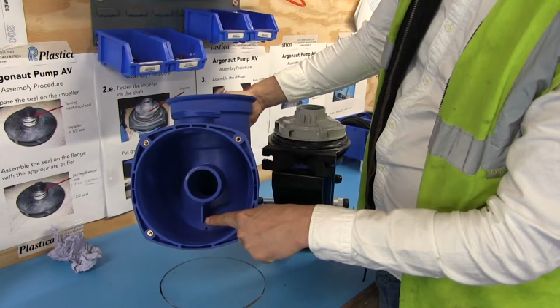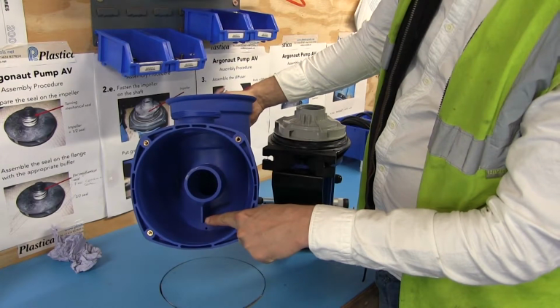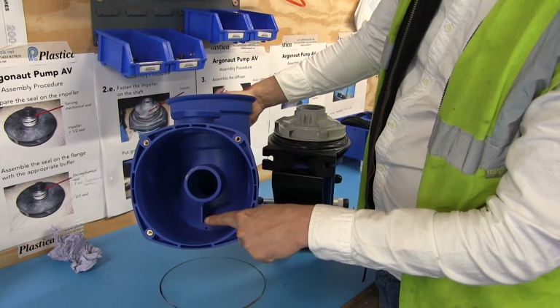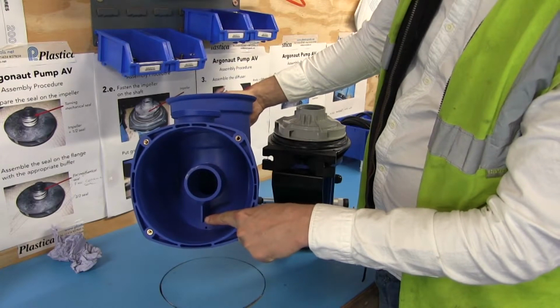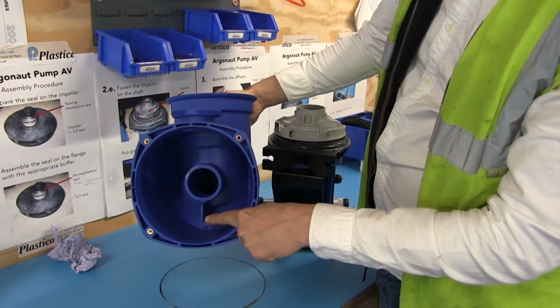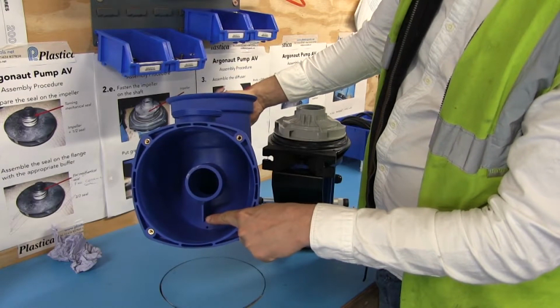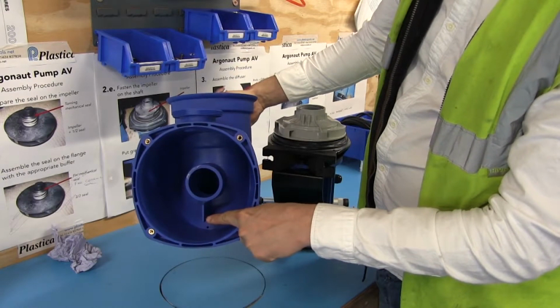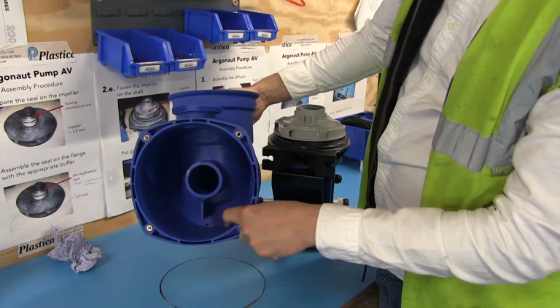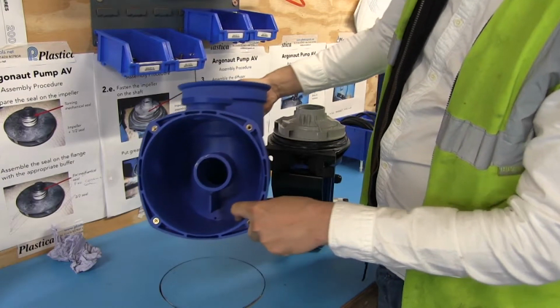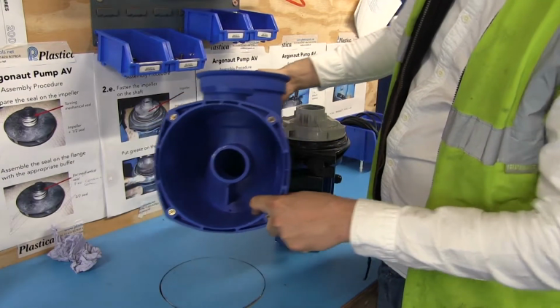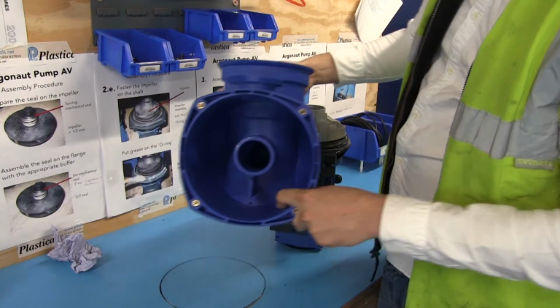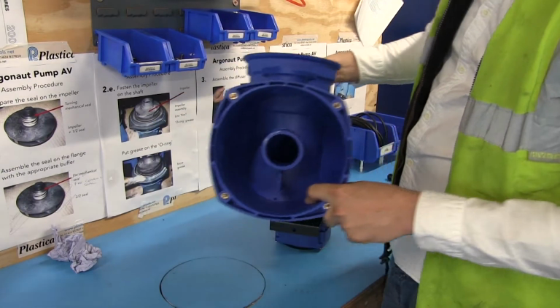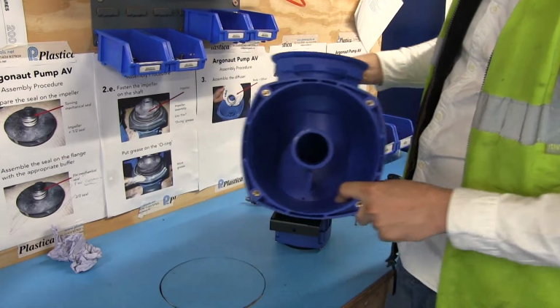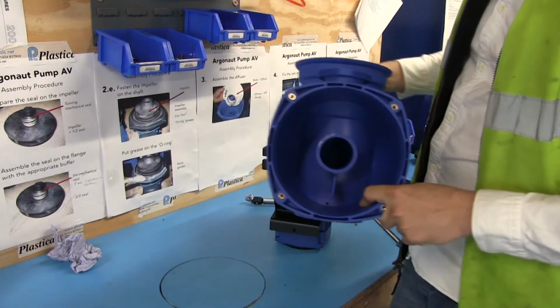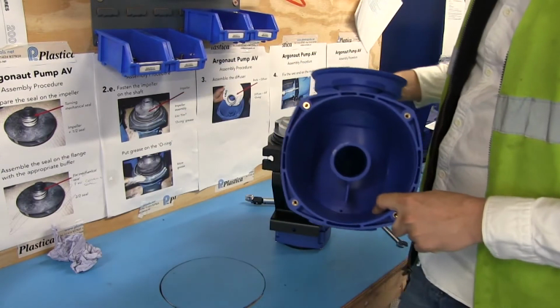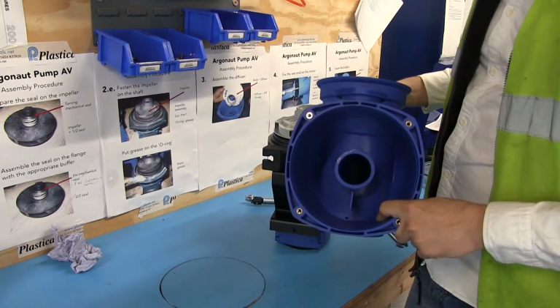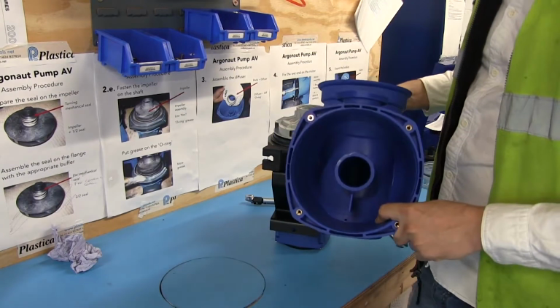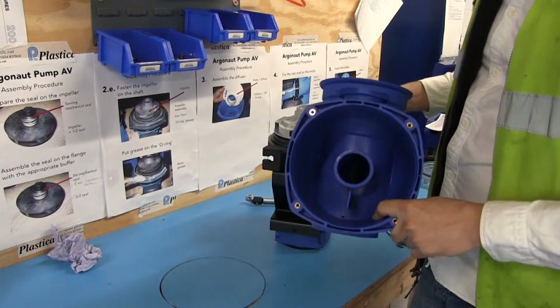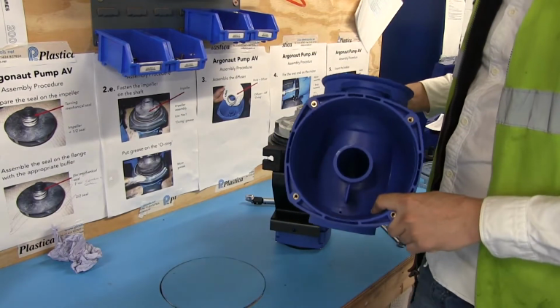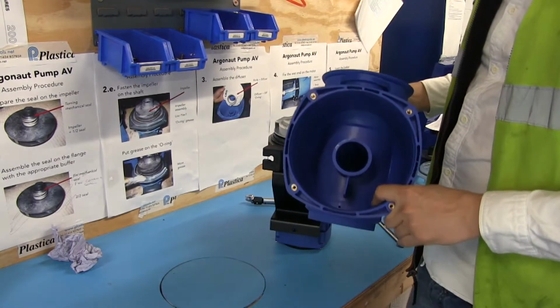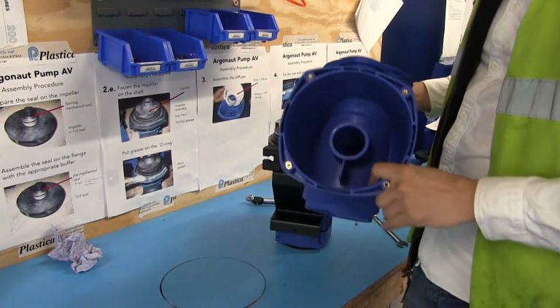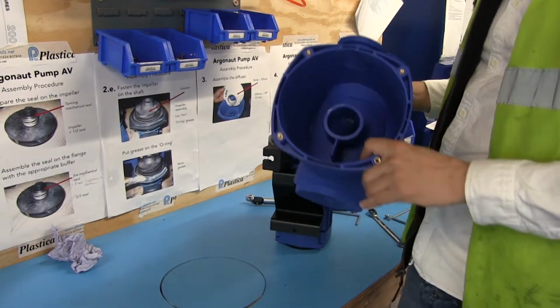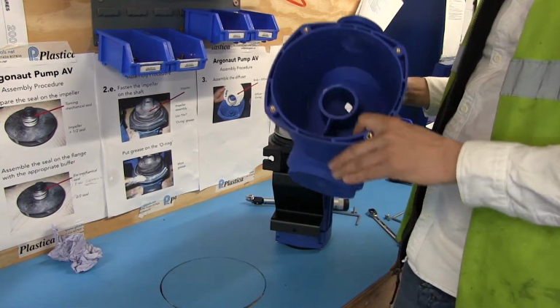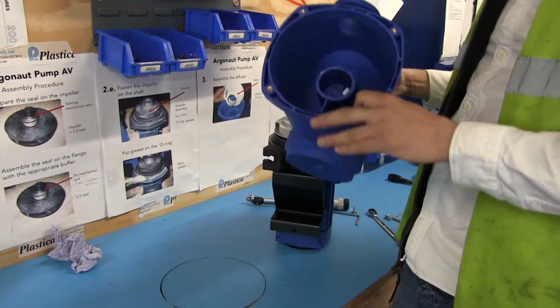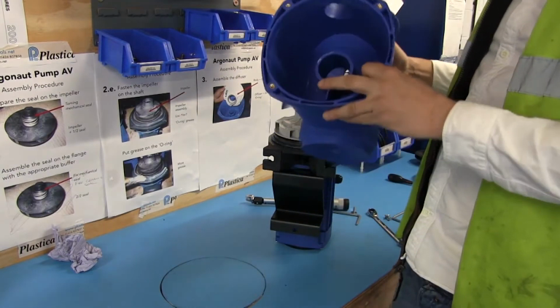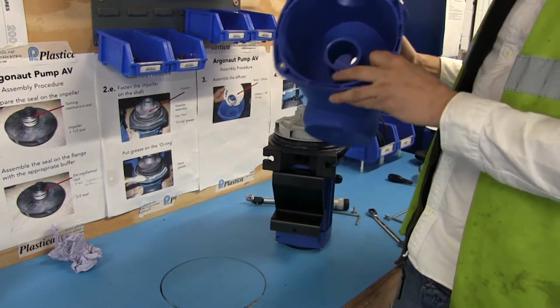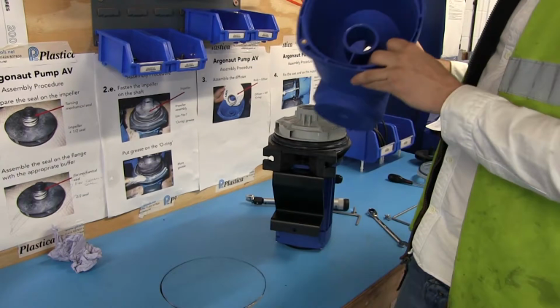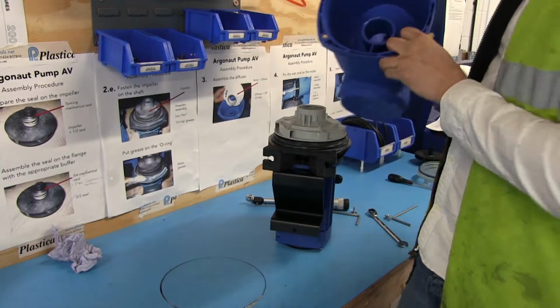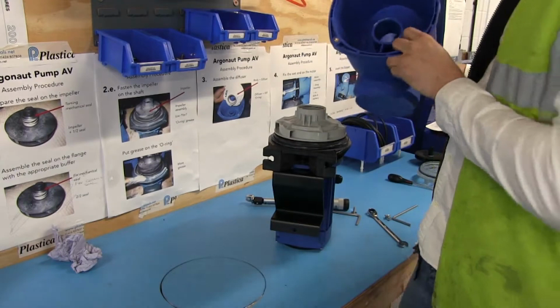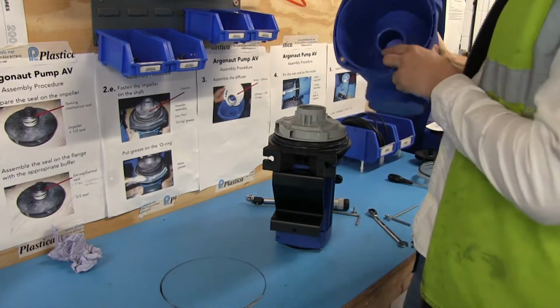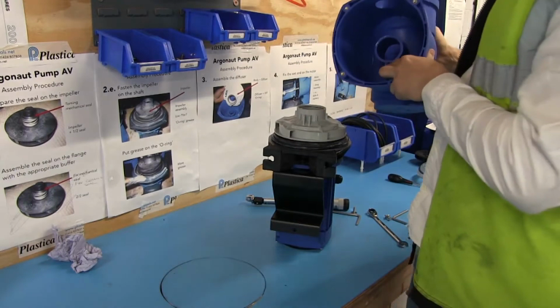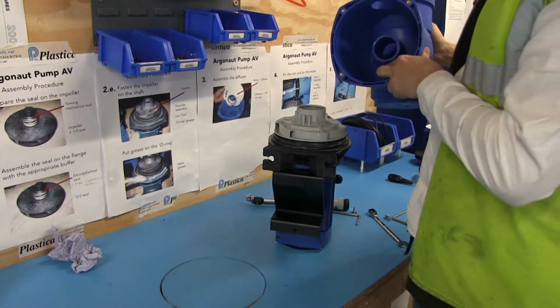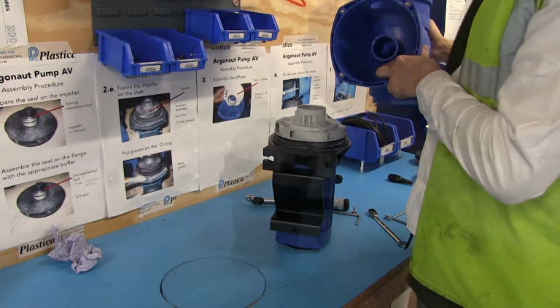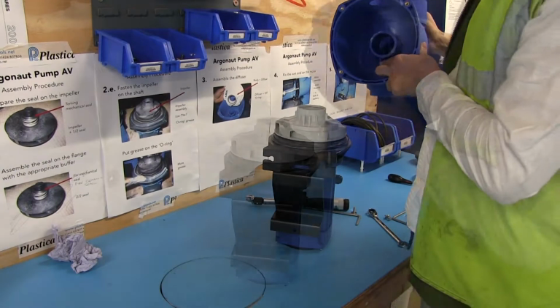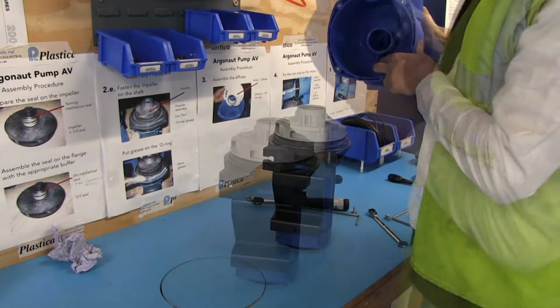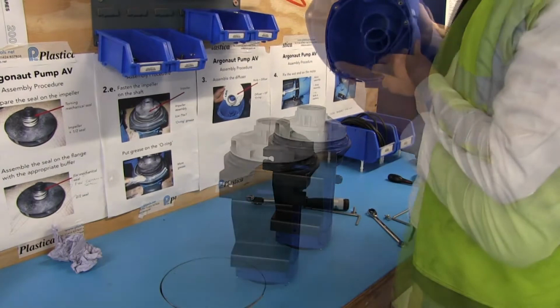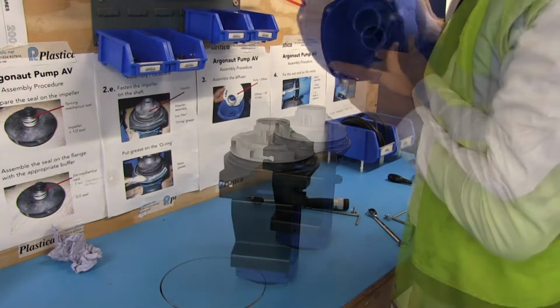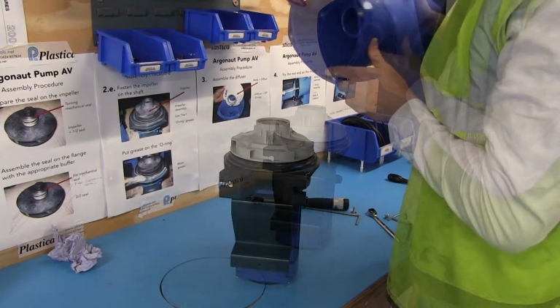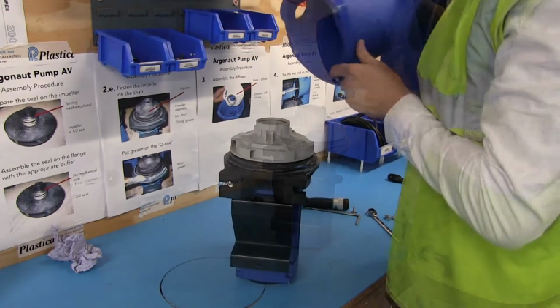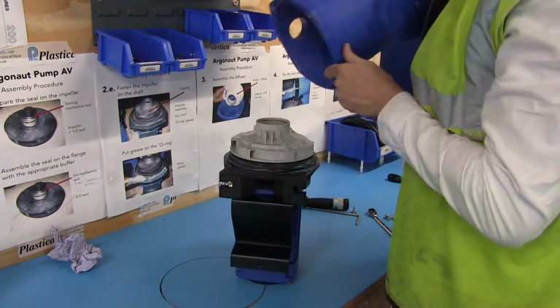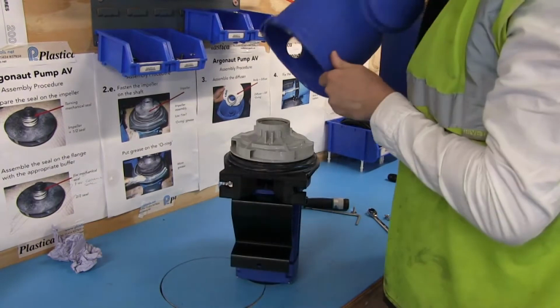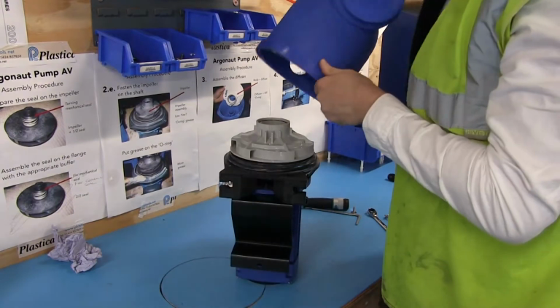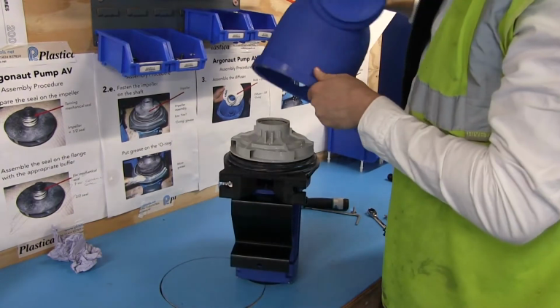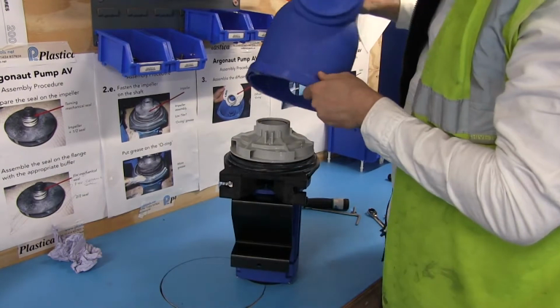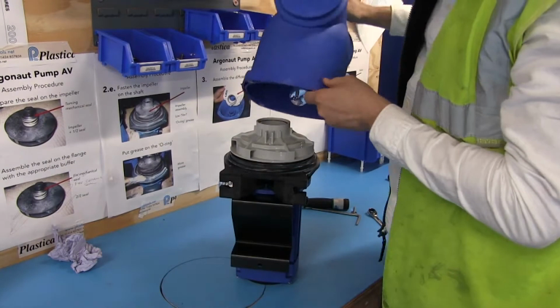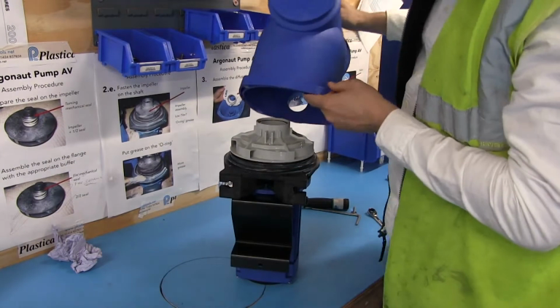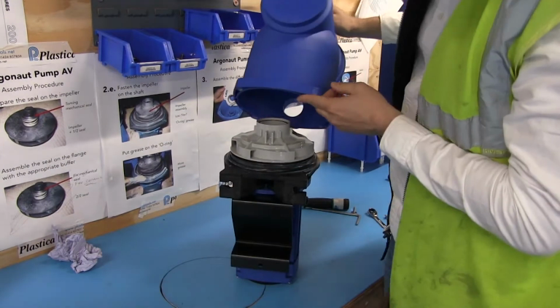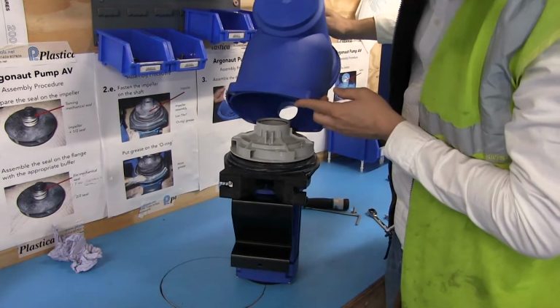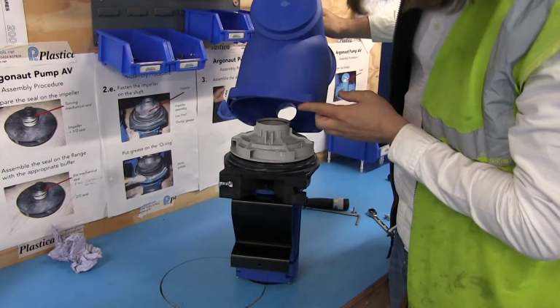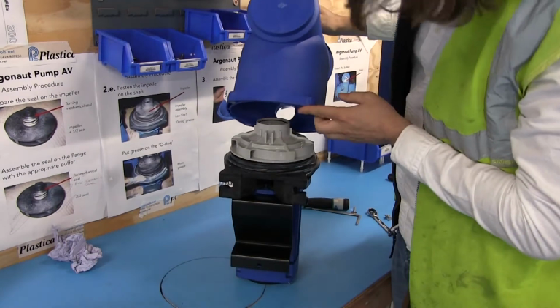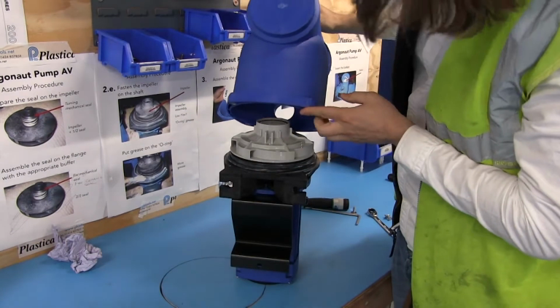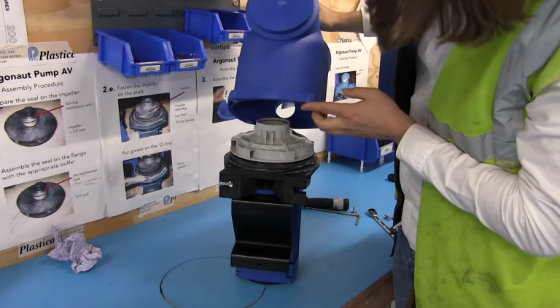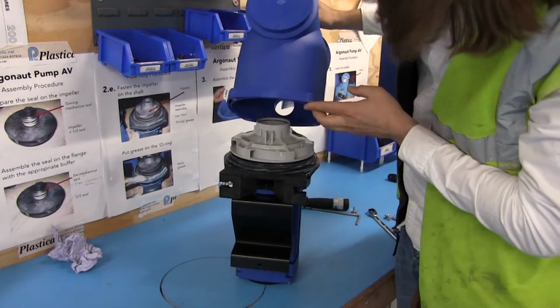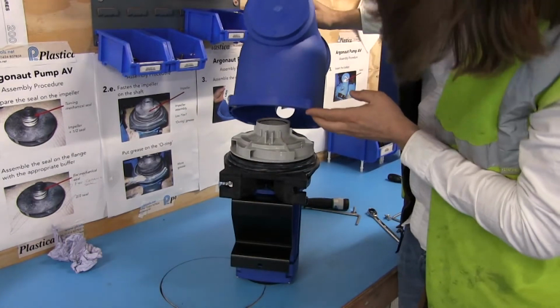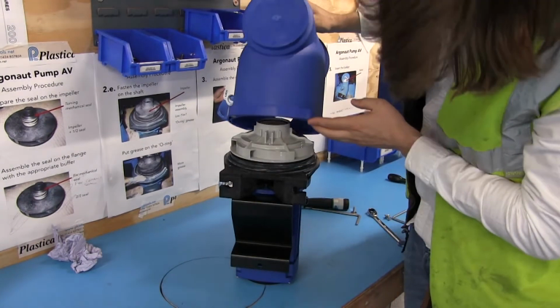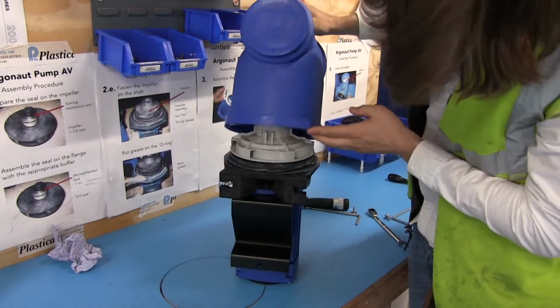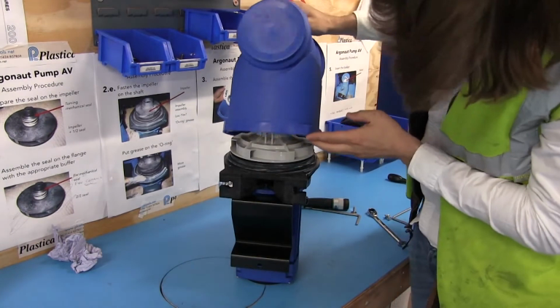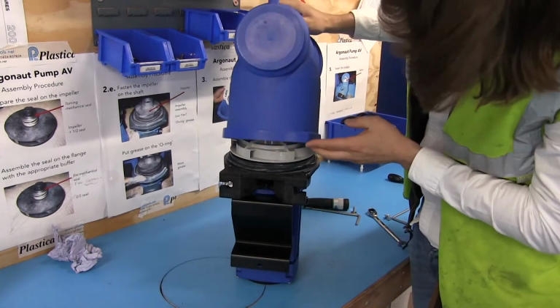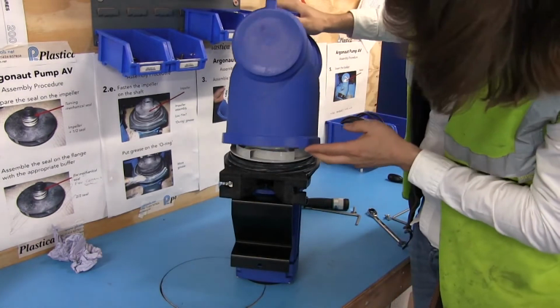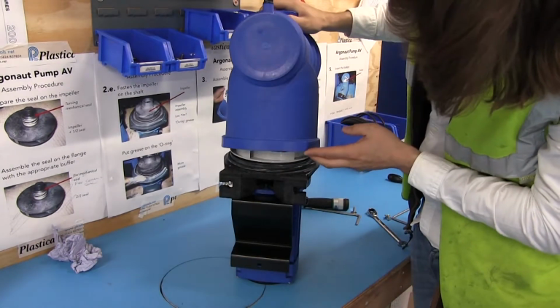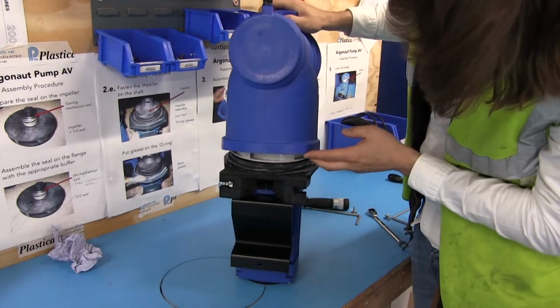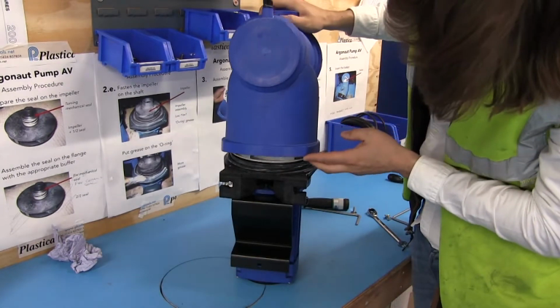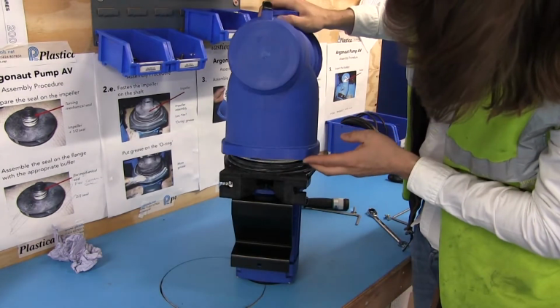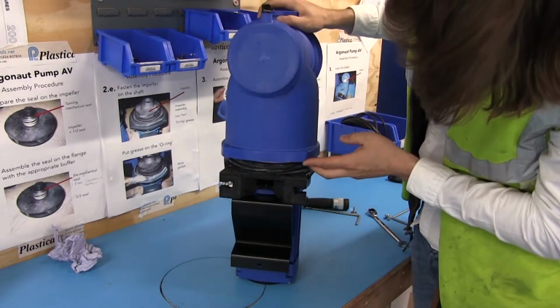Now carefully place the main body over the top, making sure the slot on the body falls in between the two notches on the diffuser.